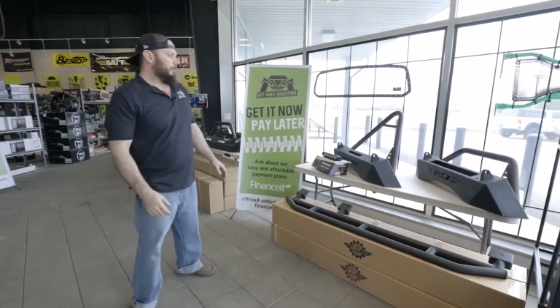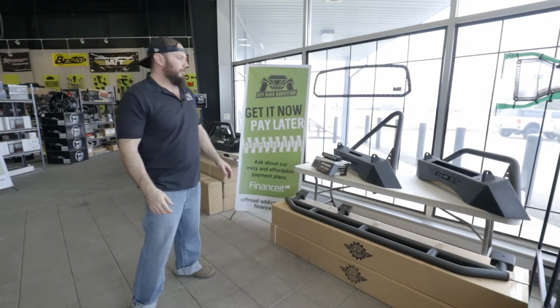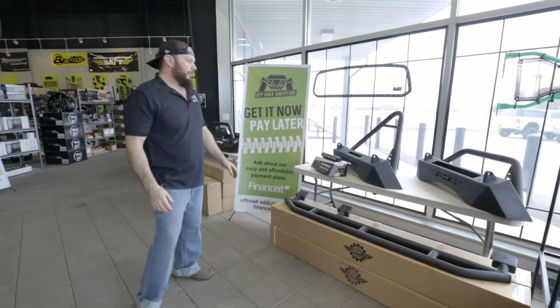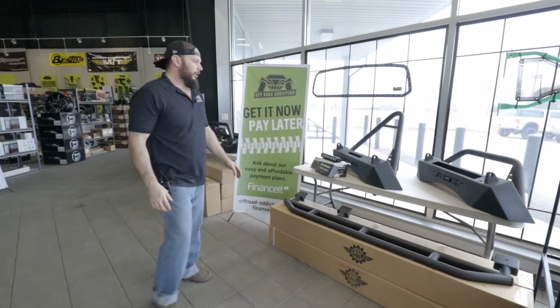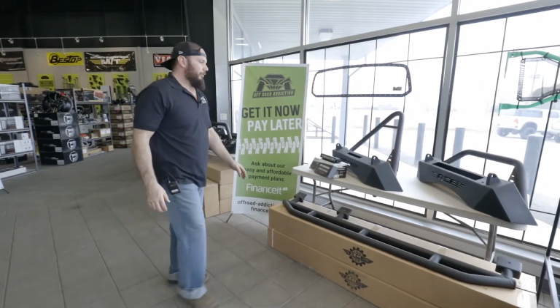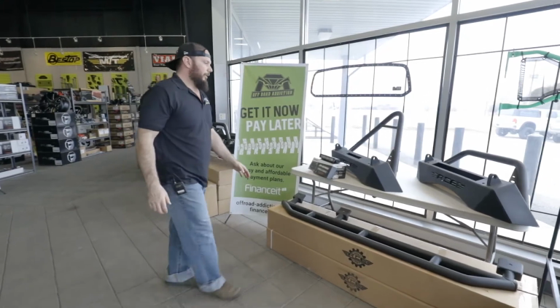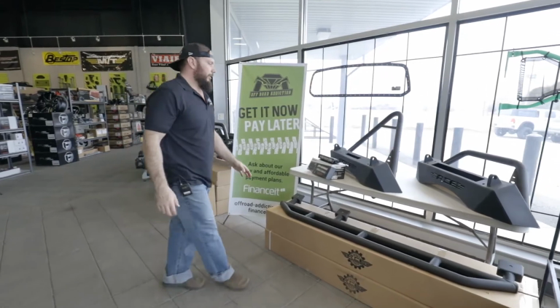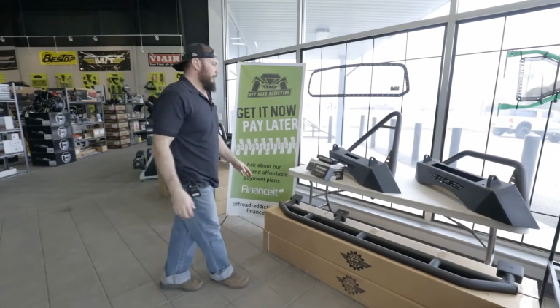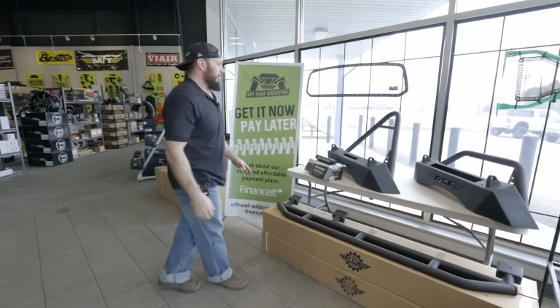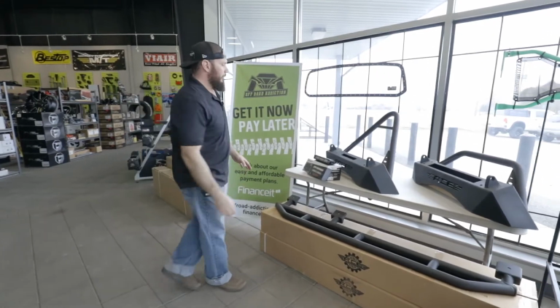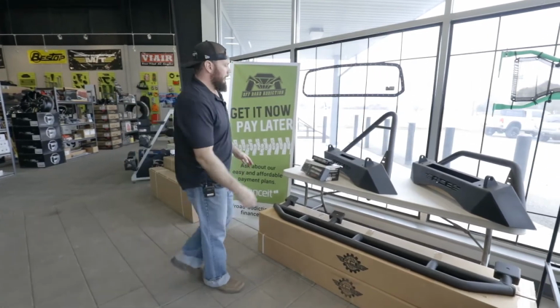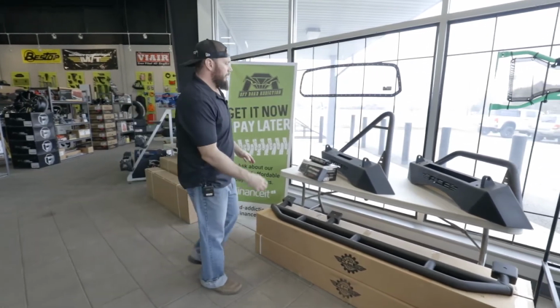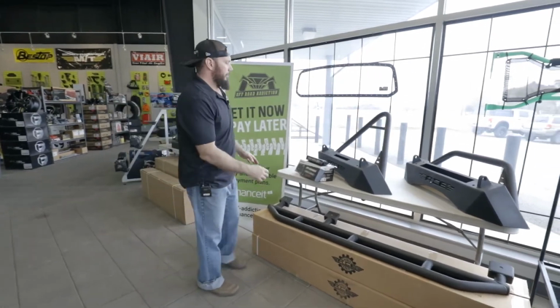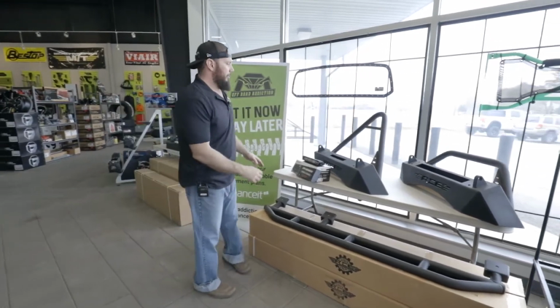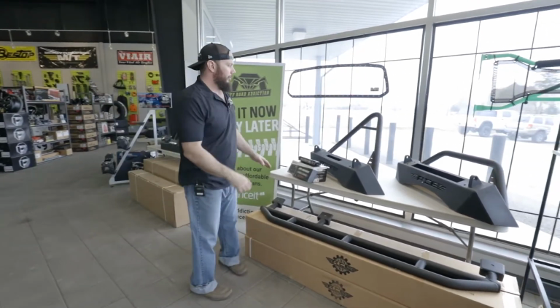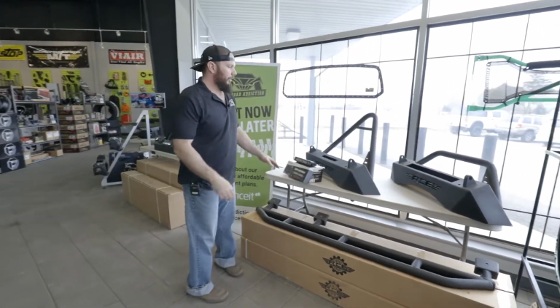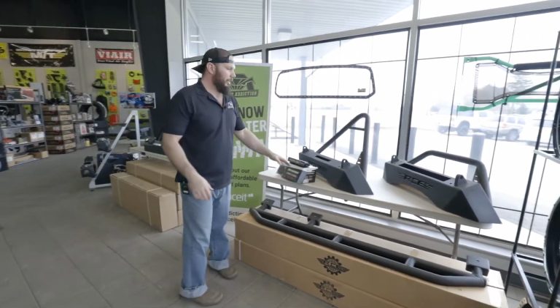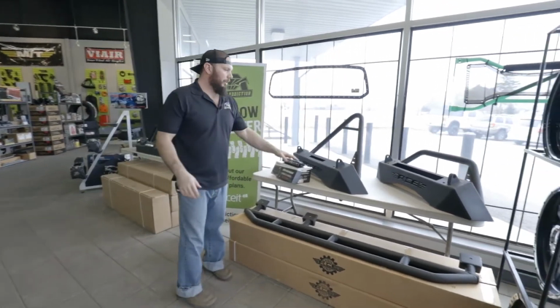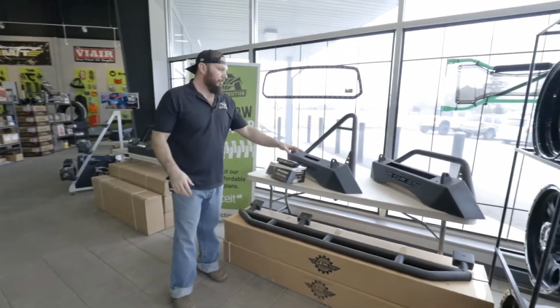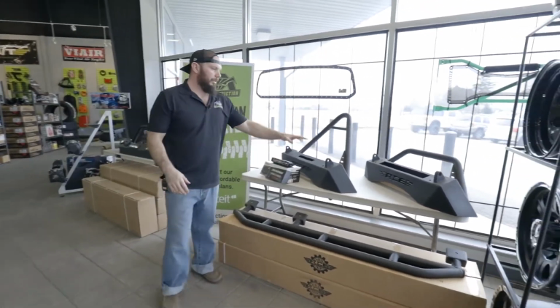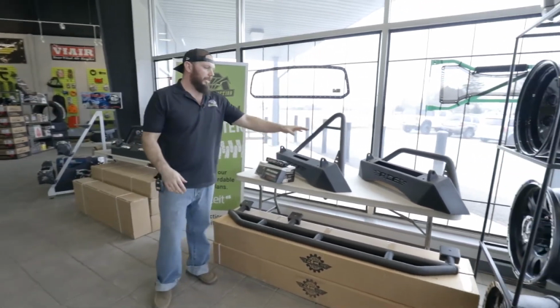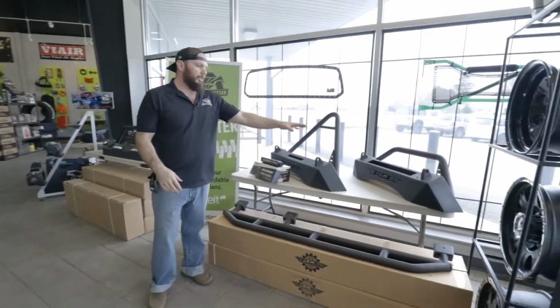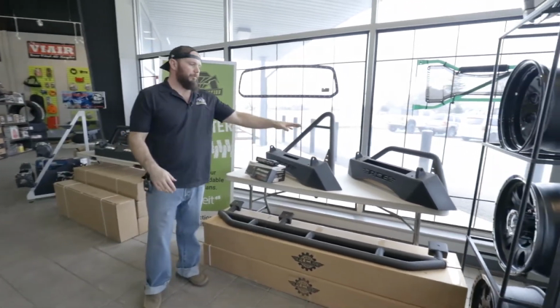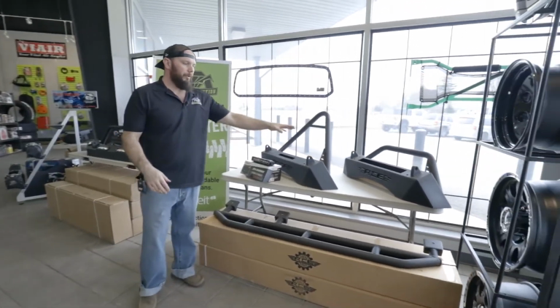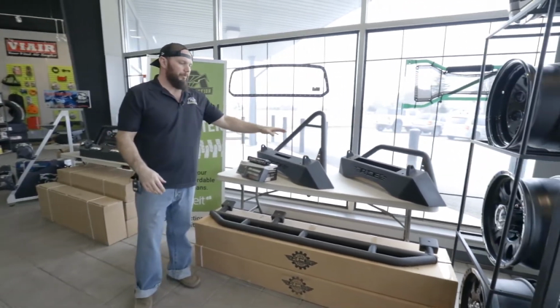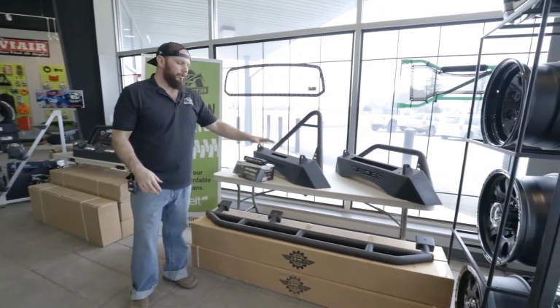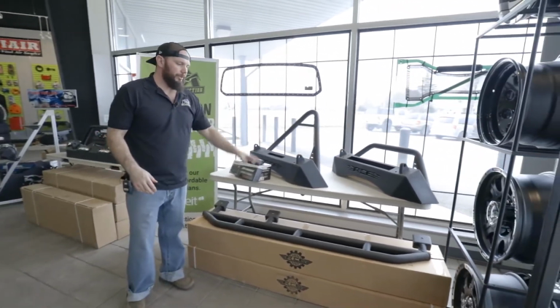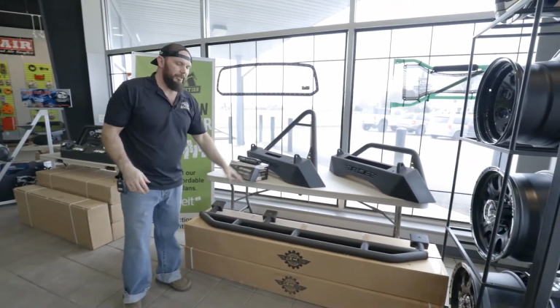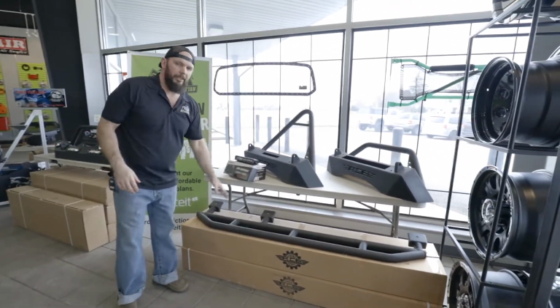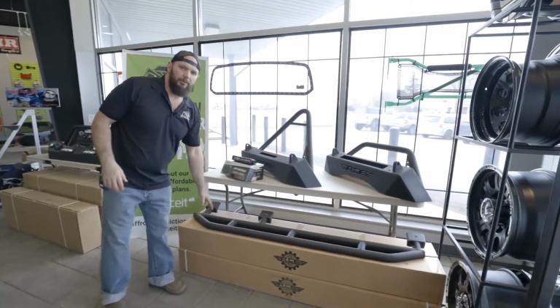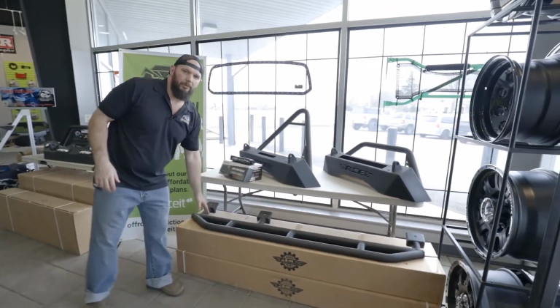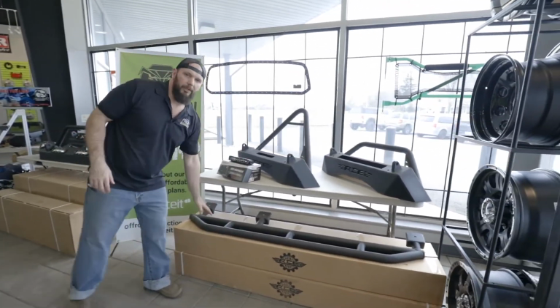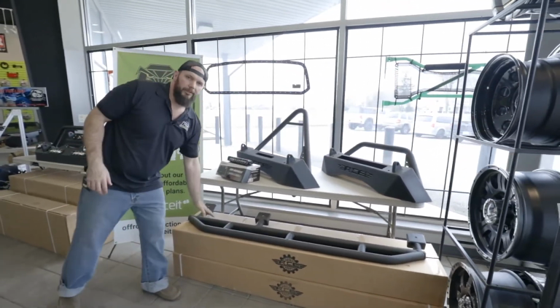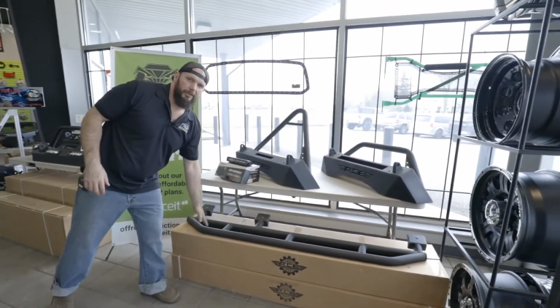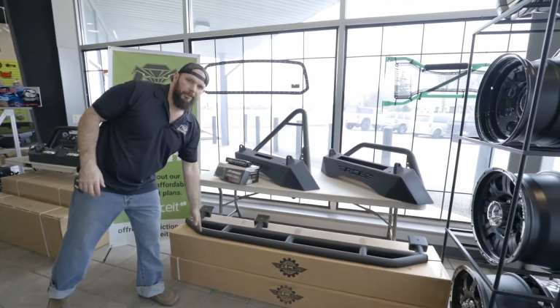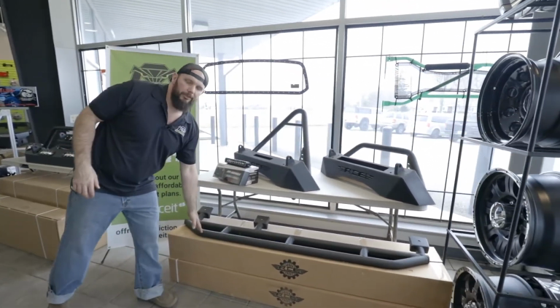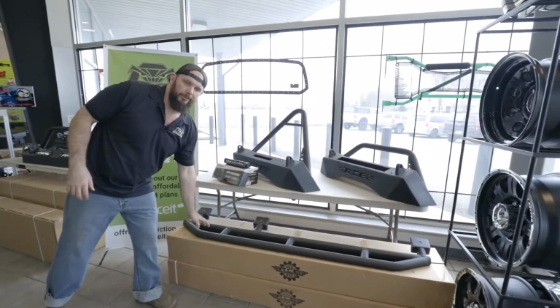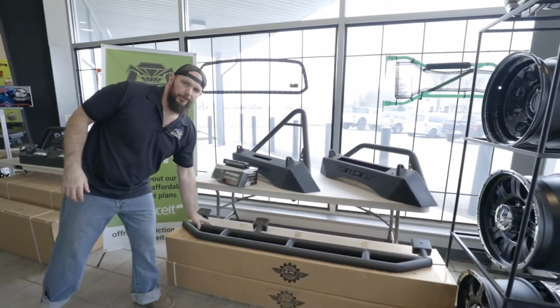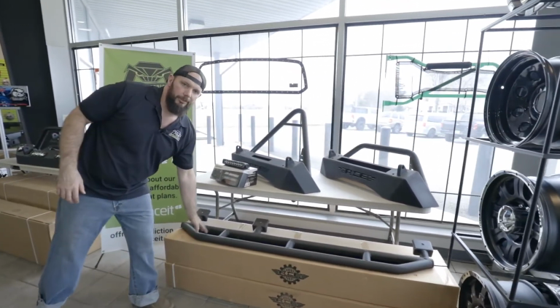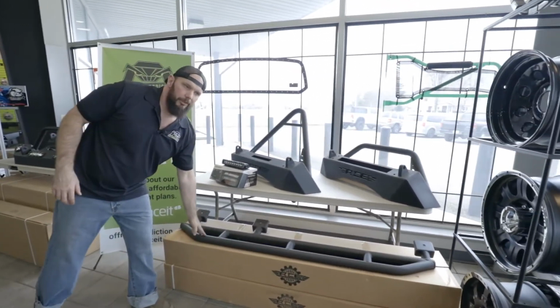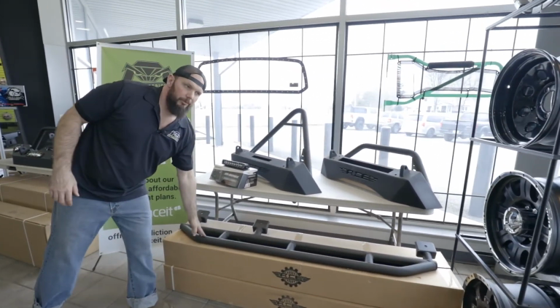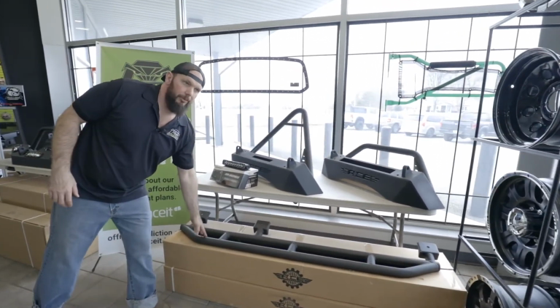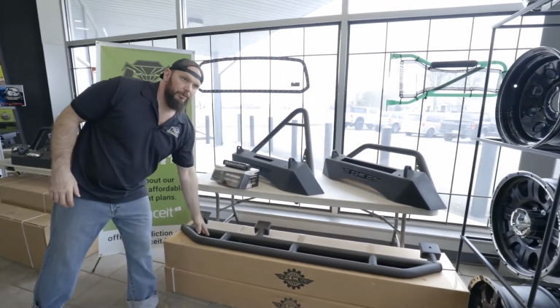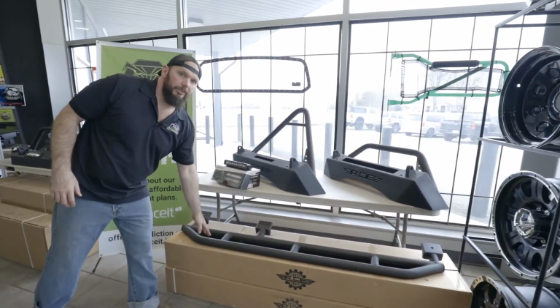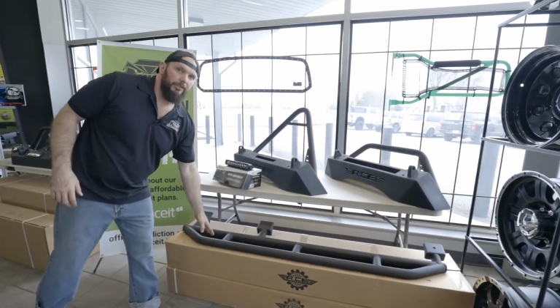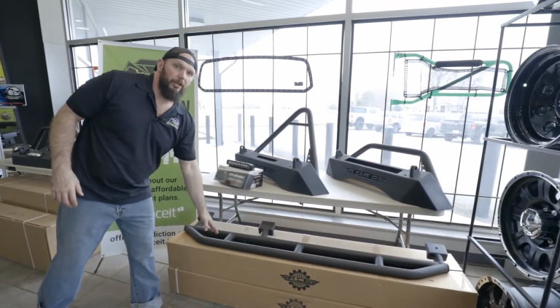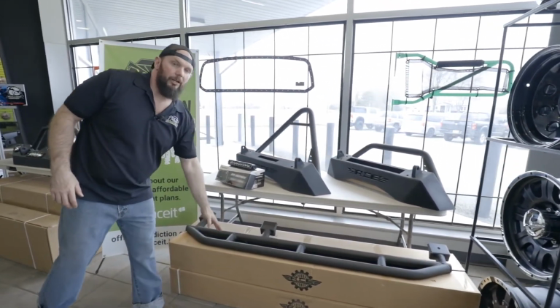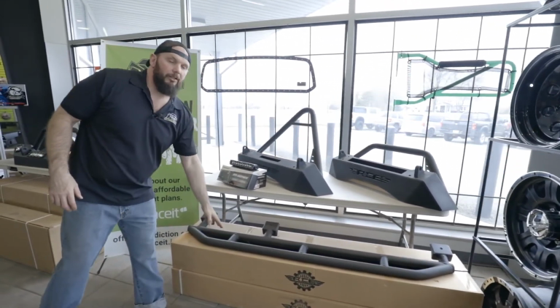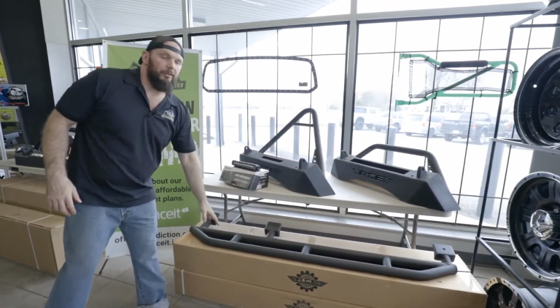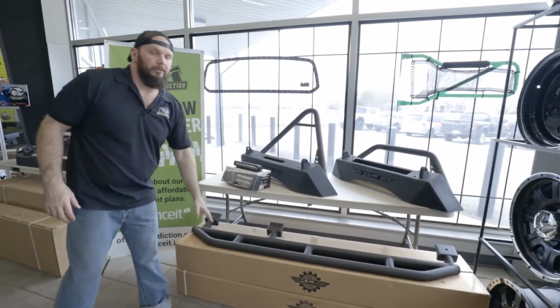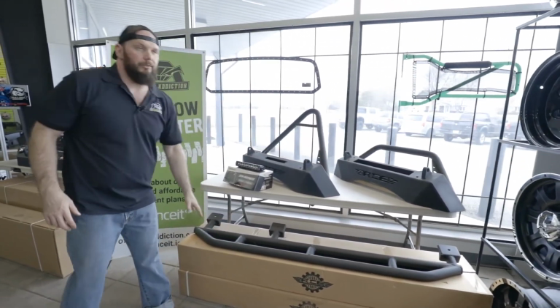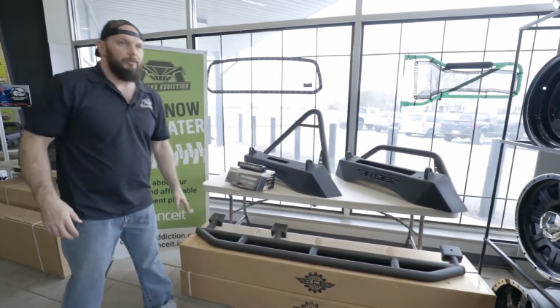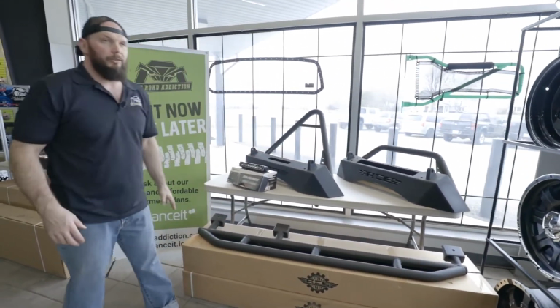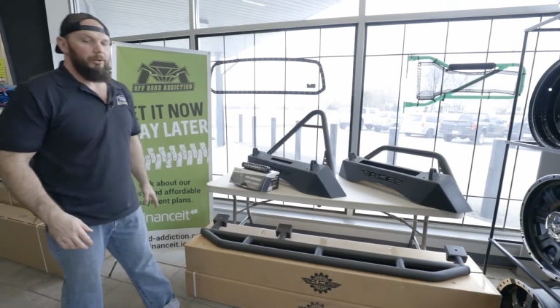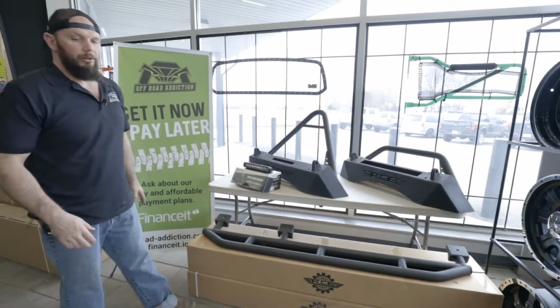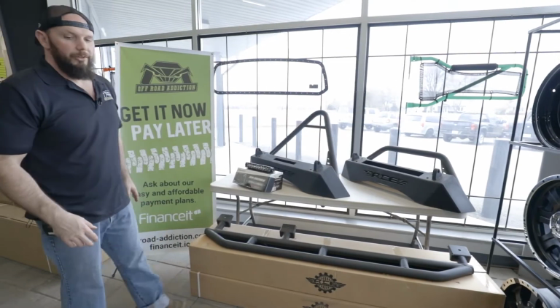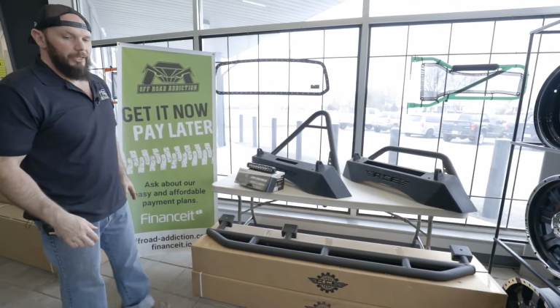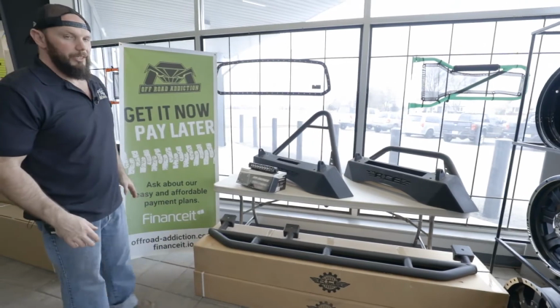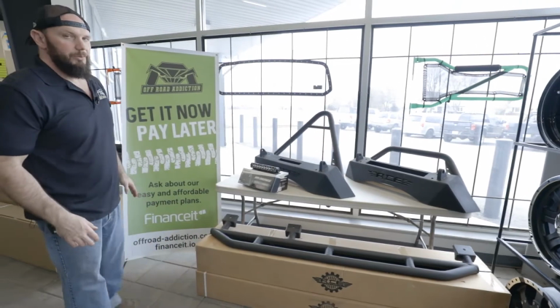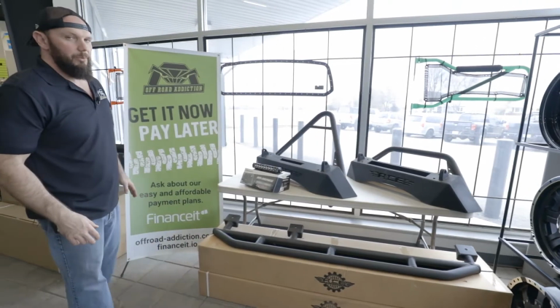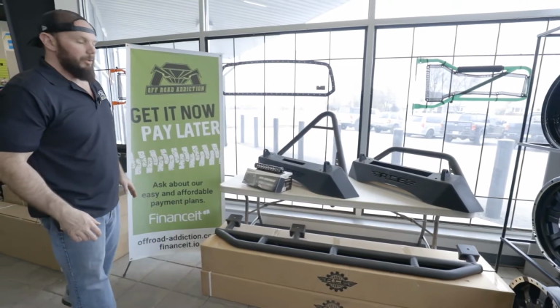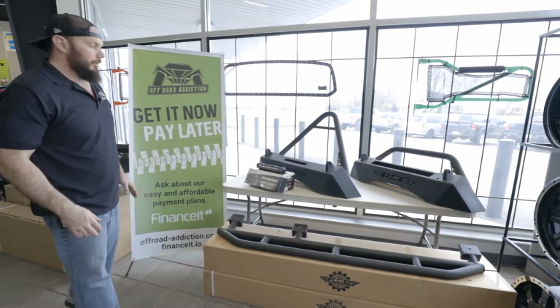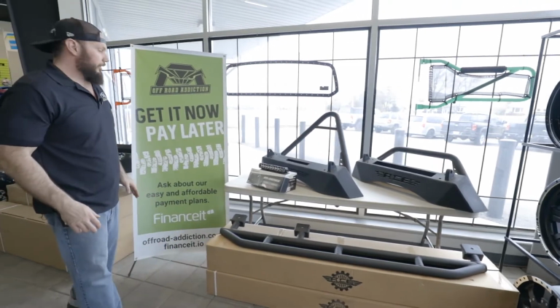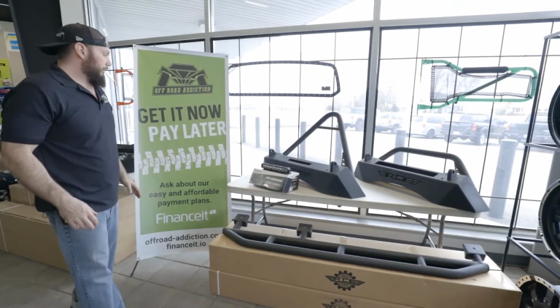So we start up here. Got a couple of the Ace bumpers and the Ace rock sliders. We usually stock all the Ace products.